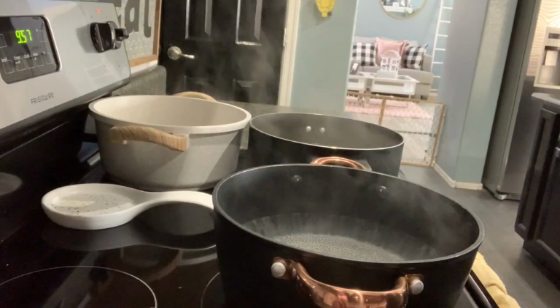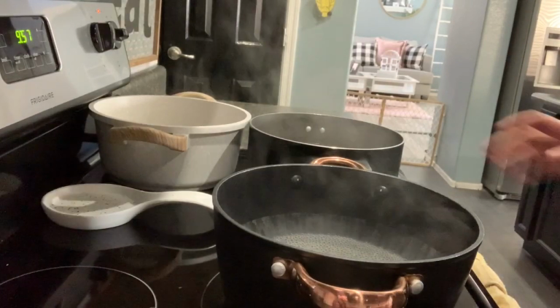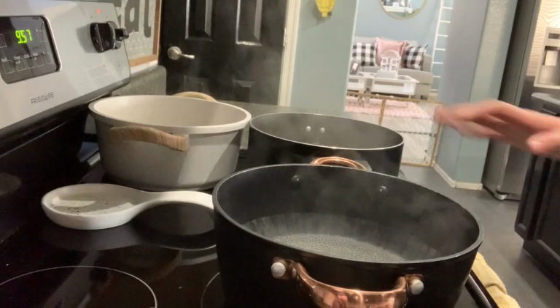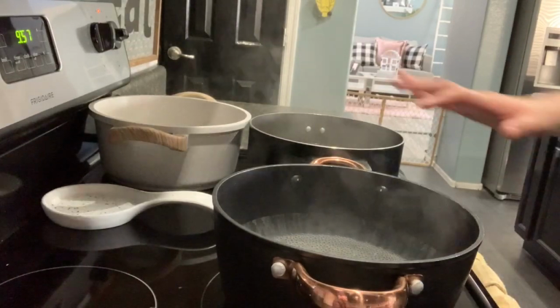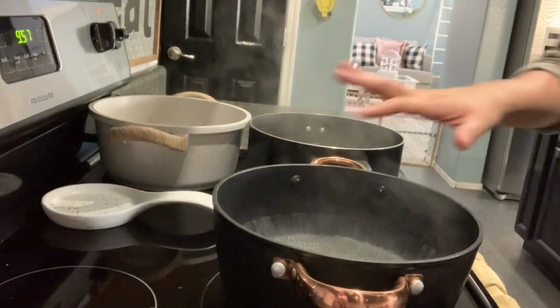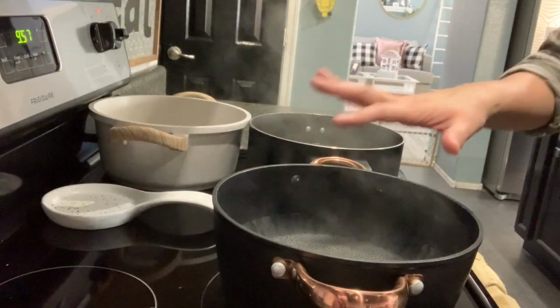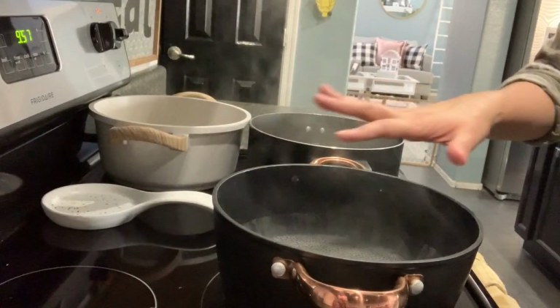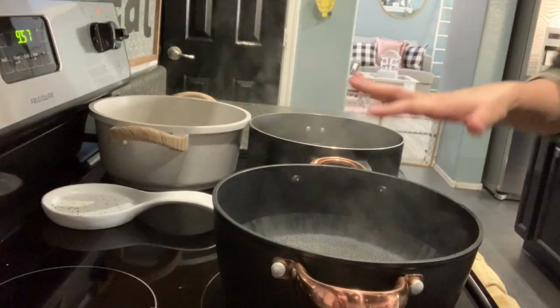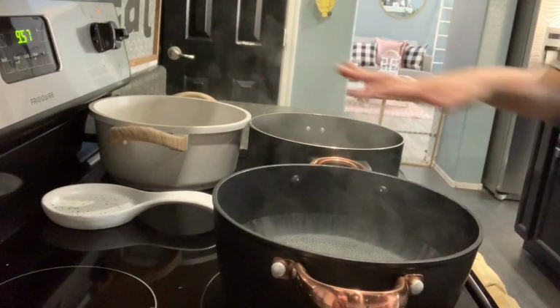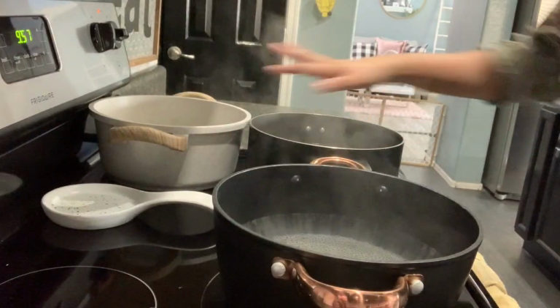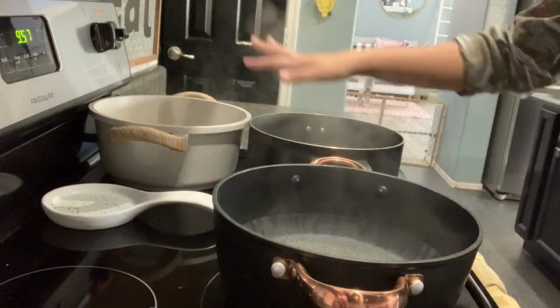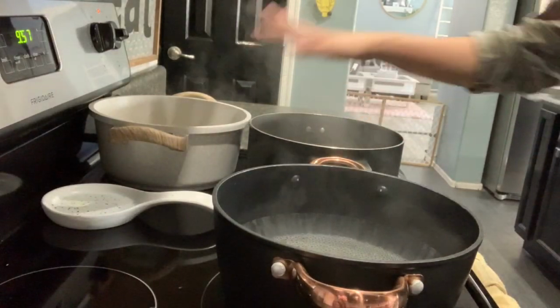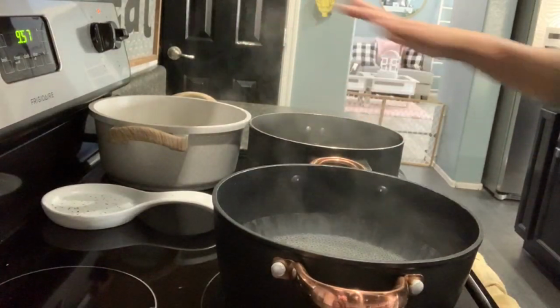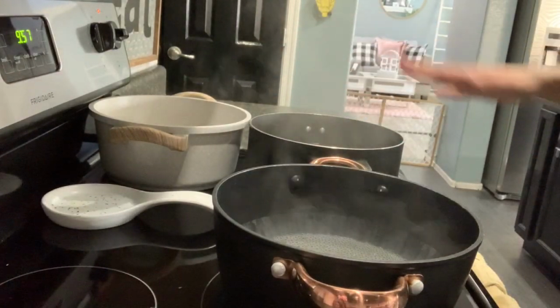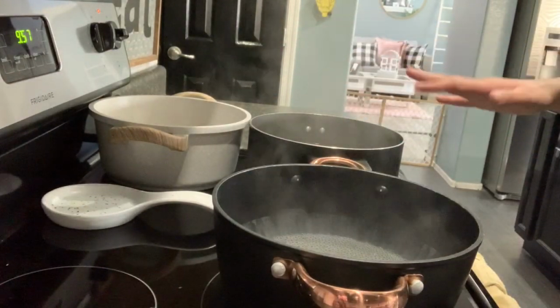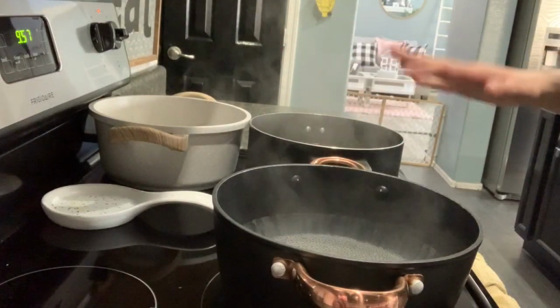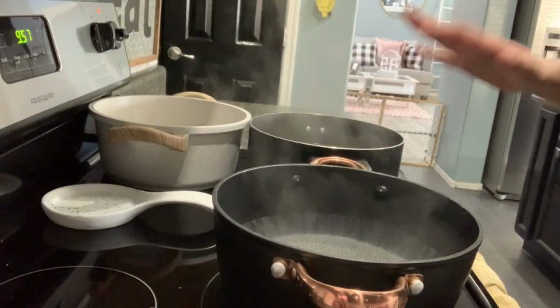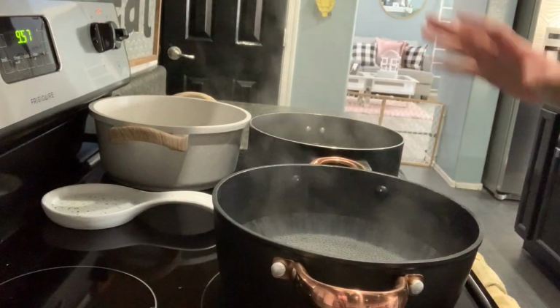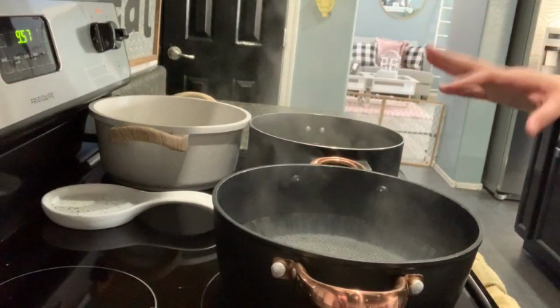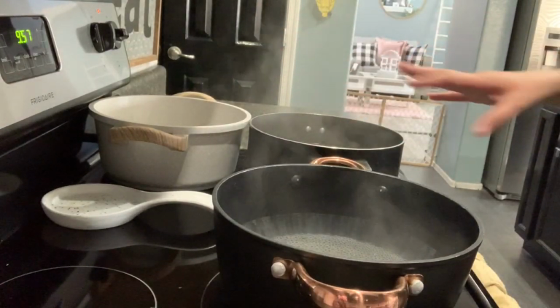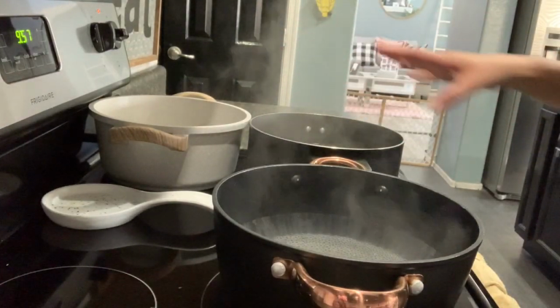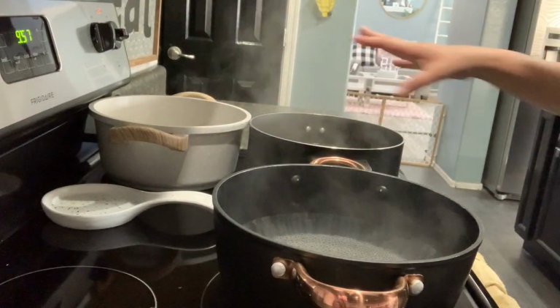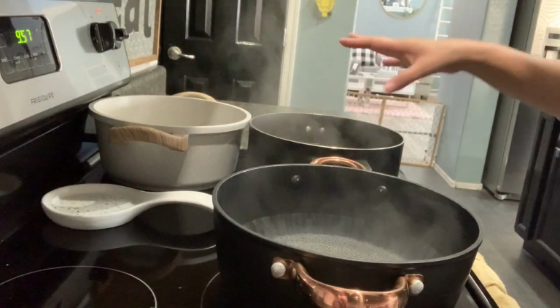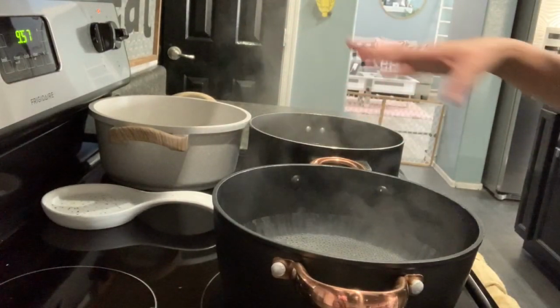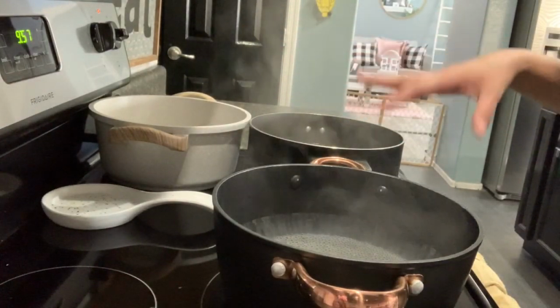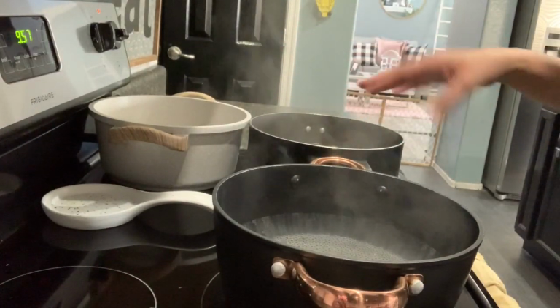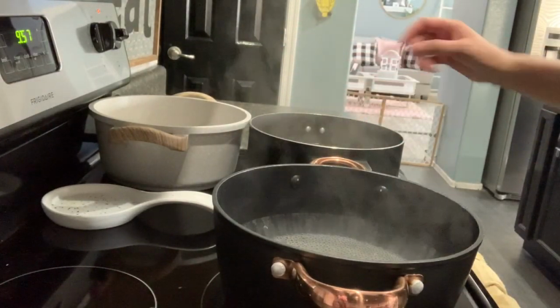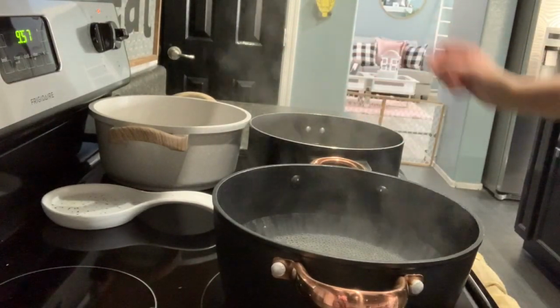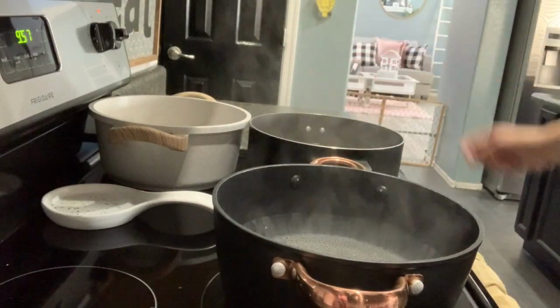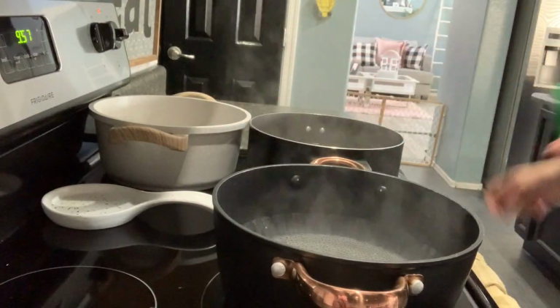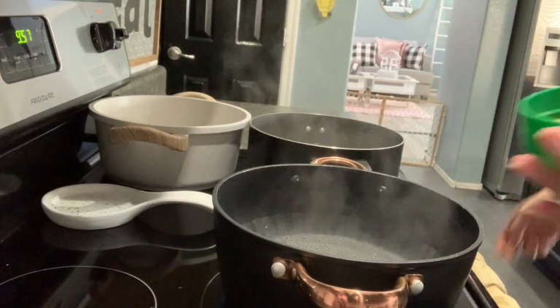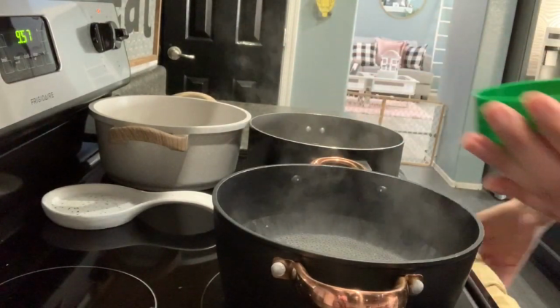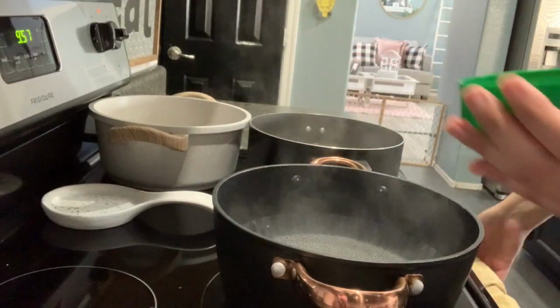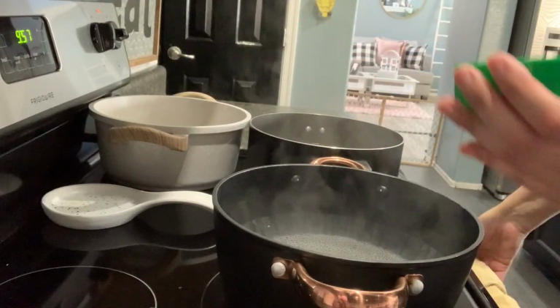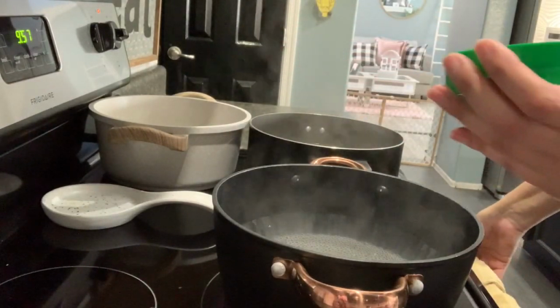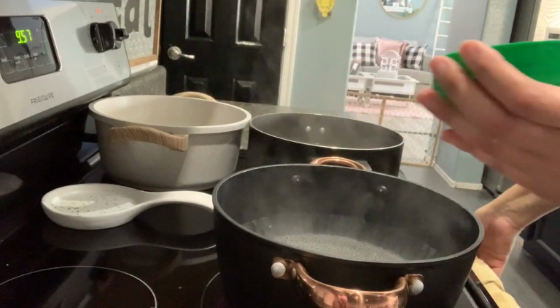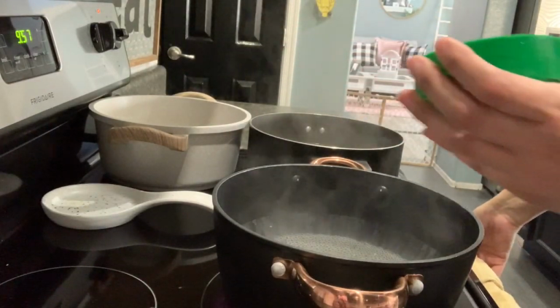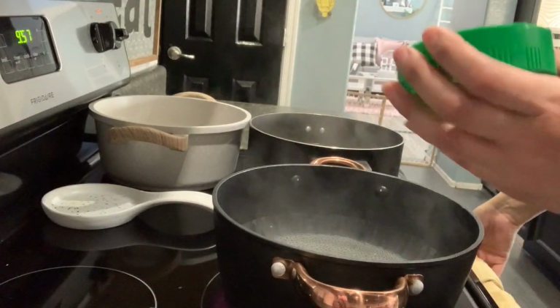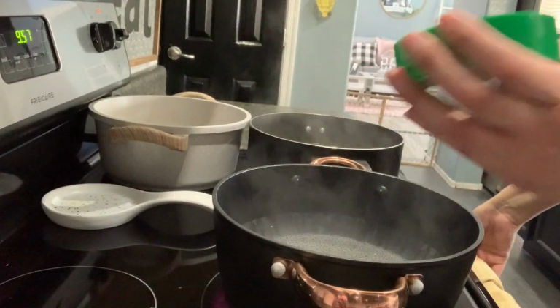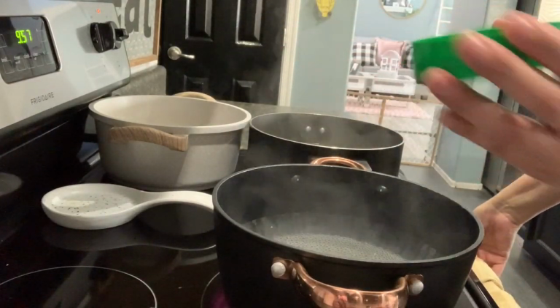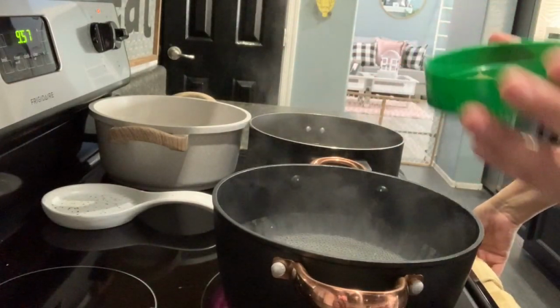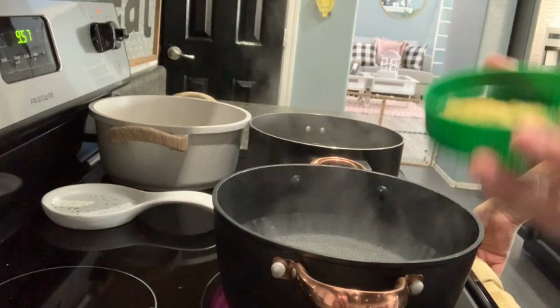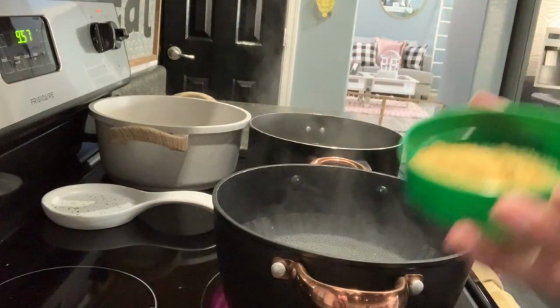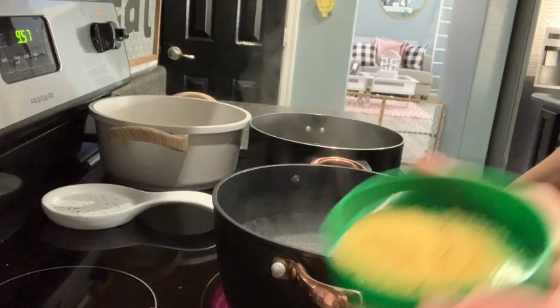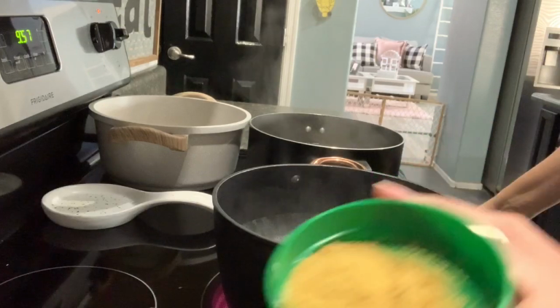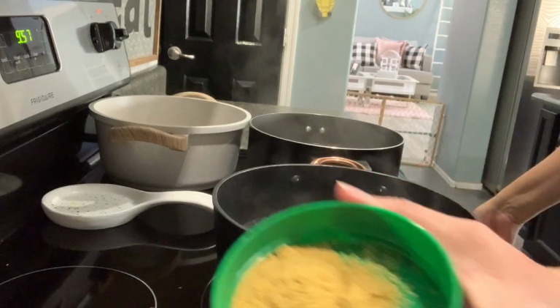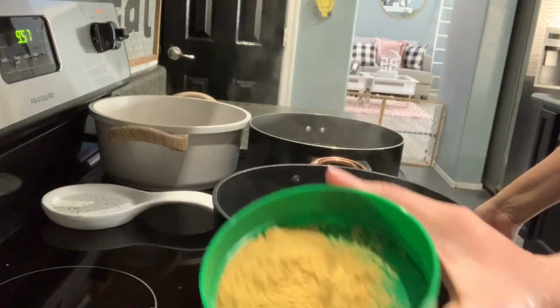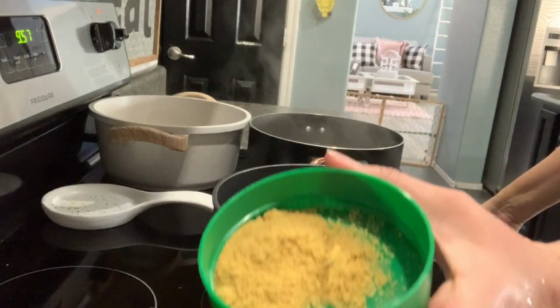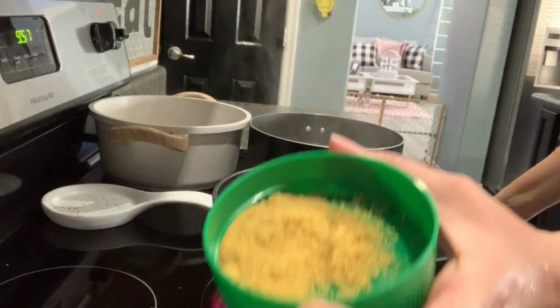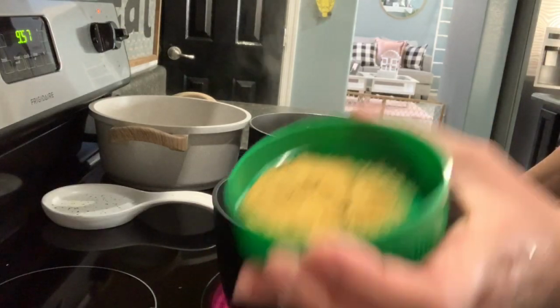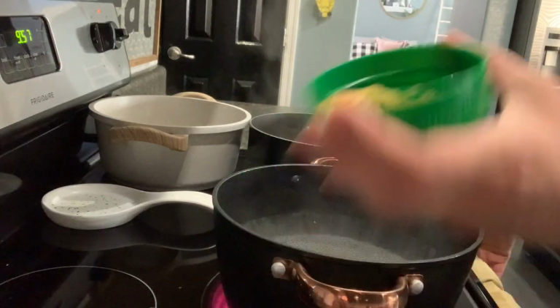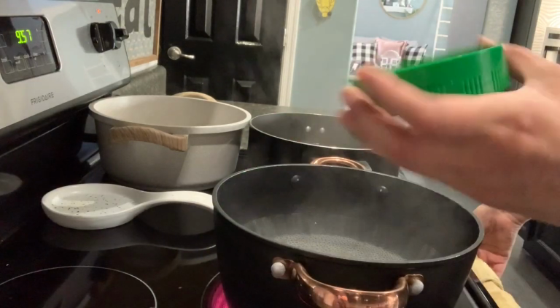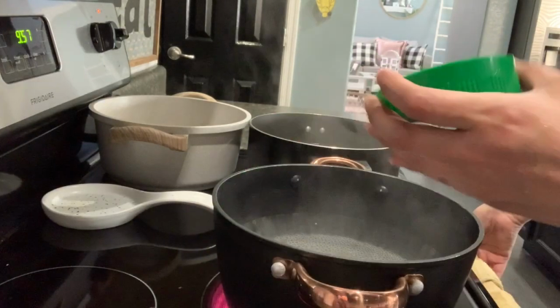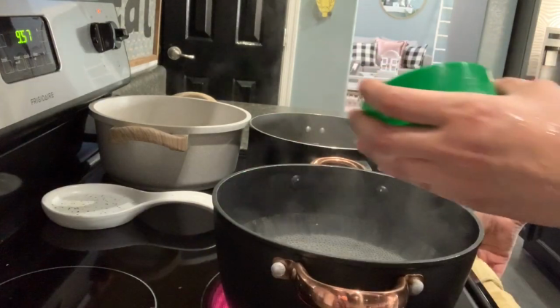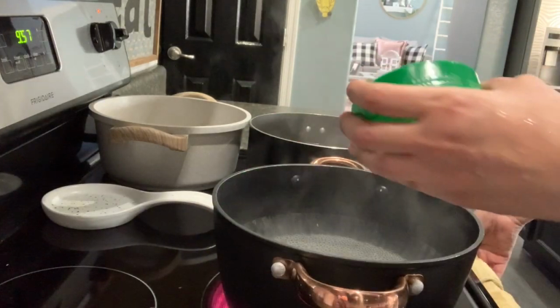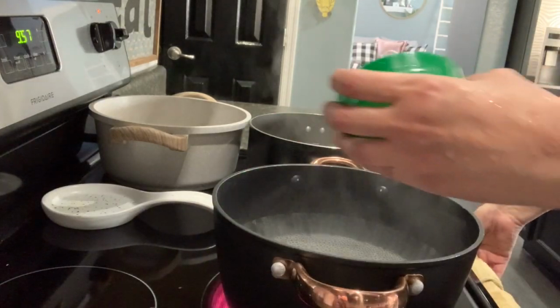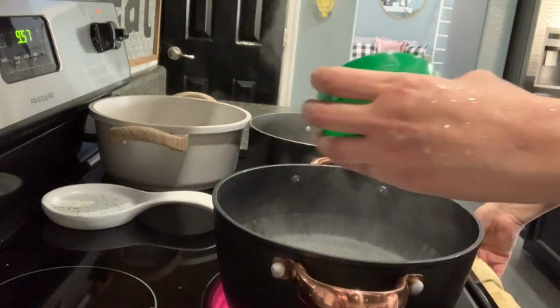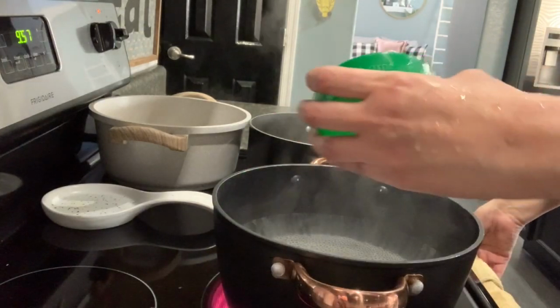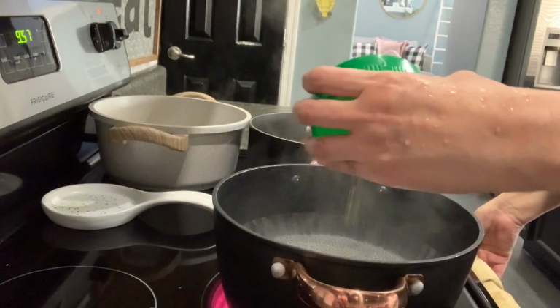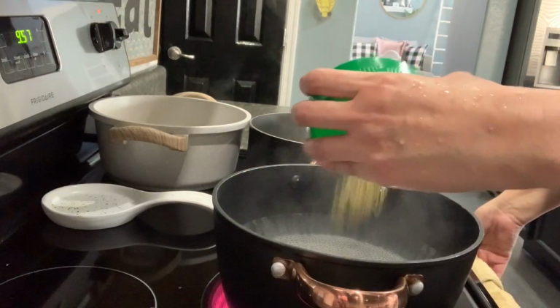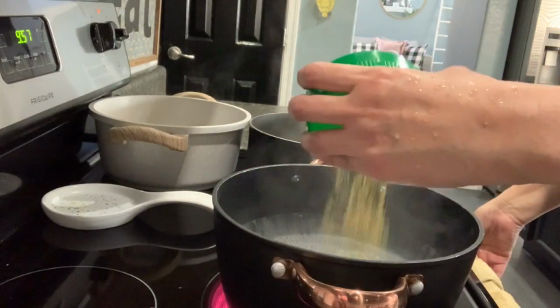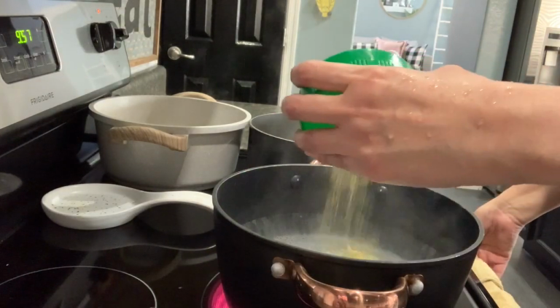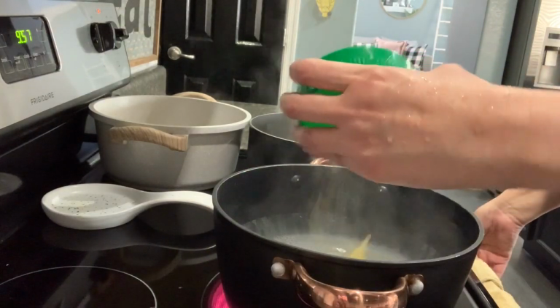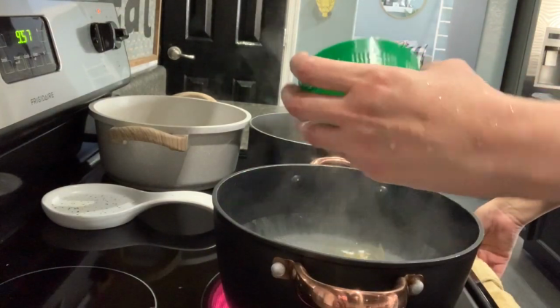So I have three pots filled with water. I did add pink salt, and I'm just going to add a little chicken bouillon to it.